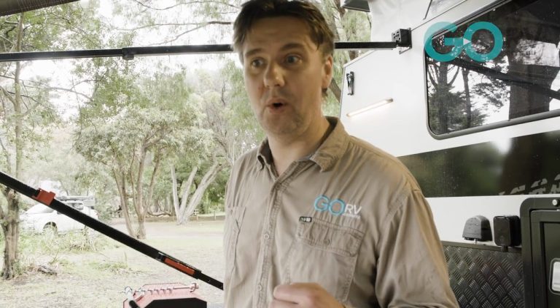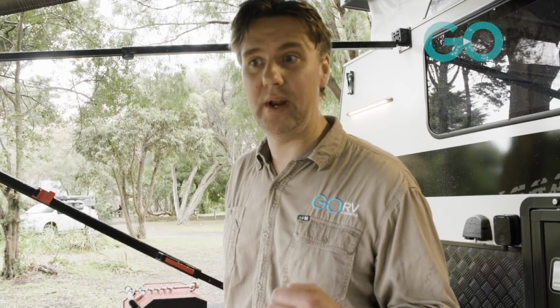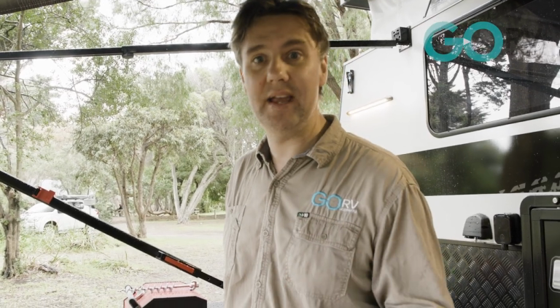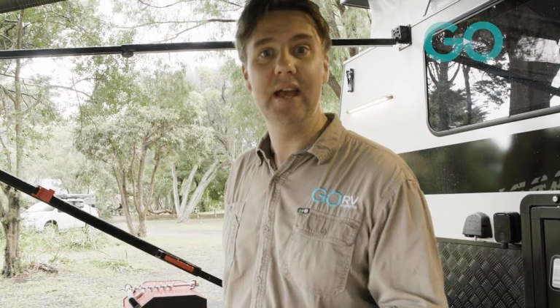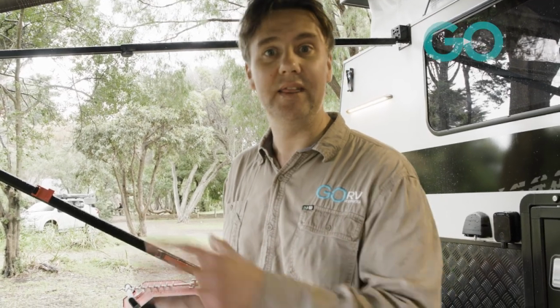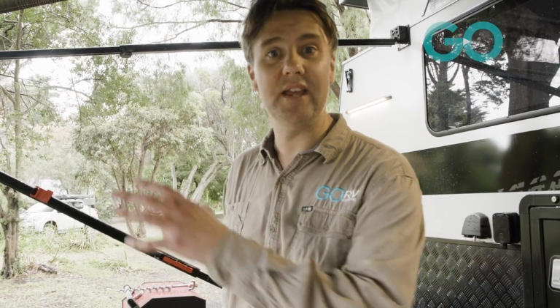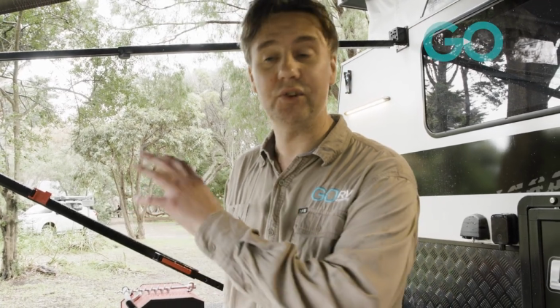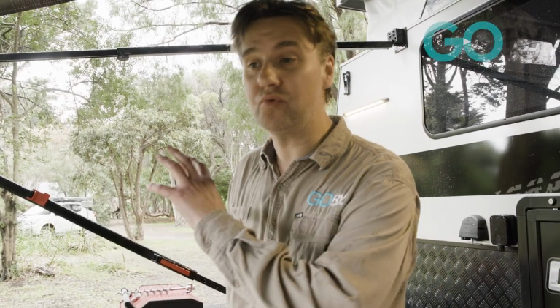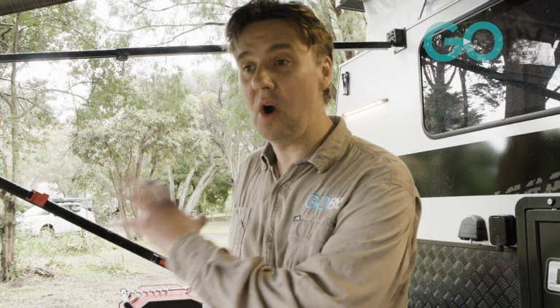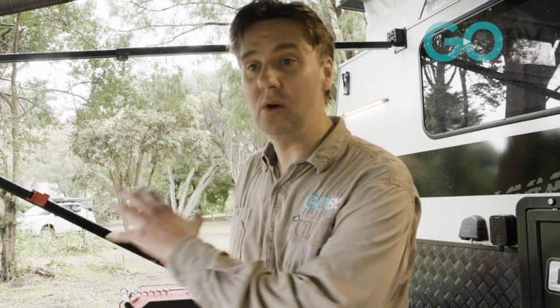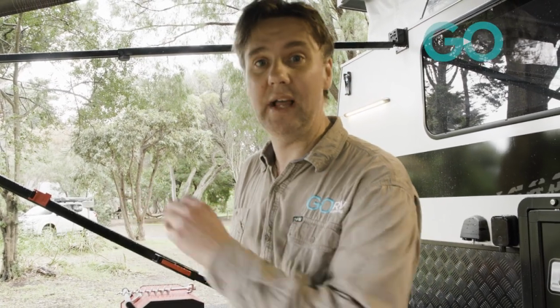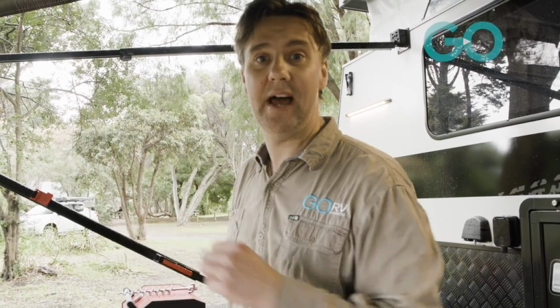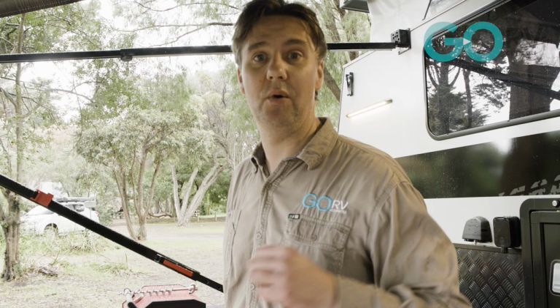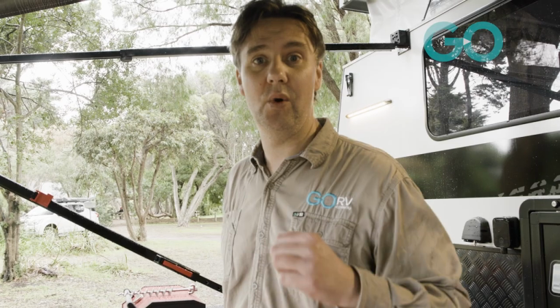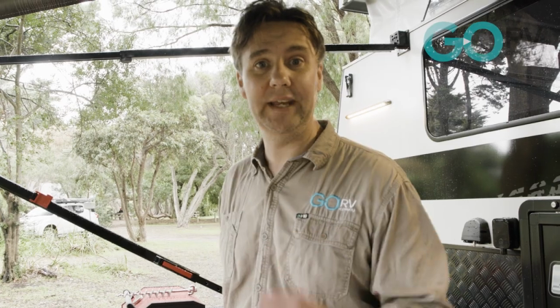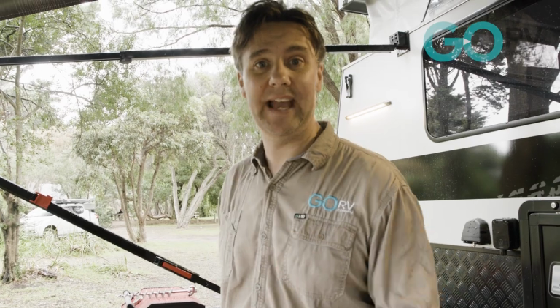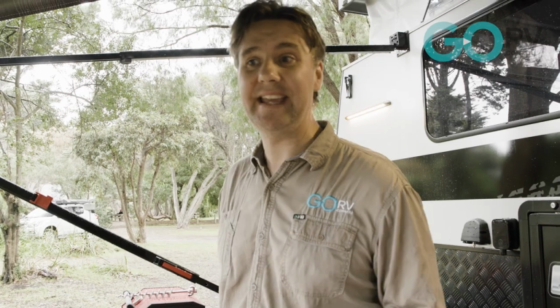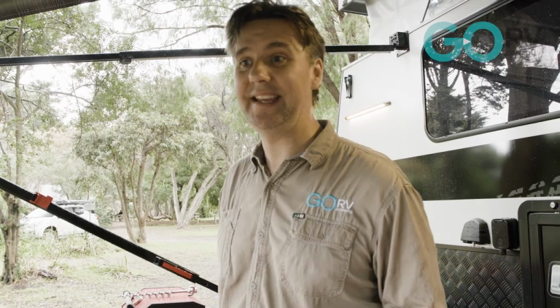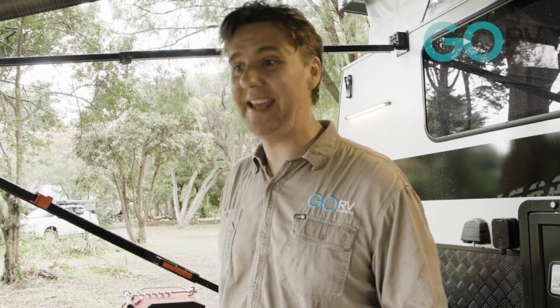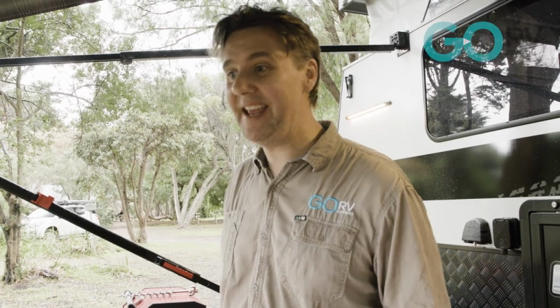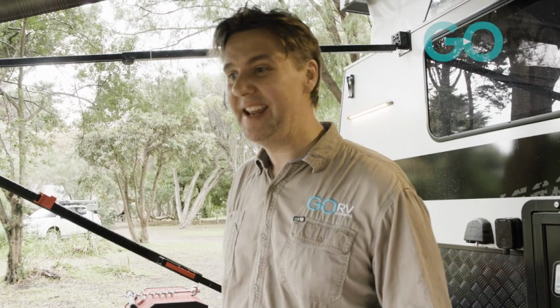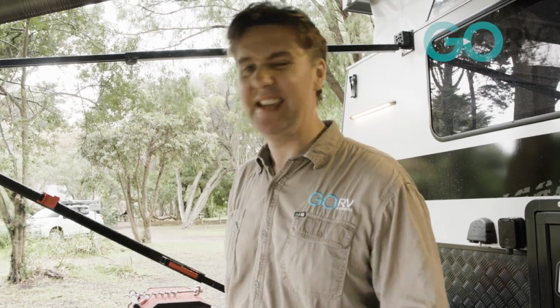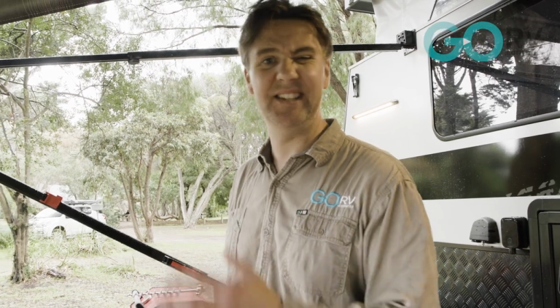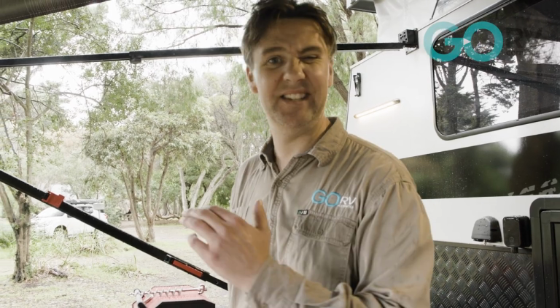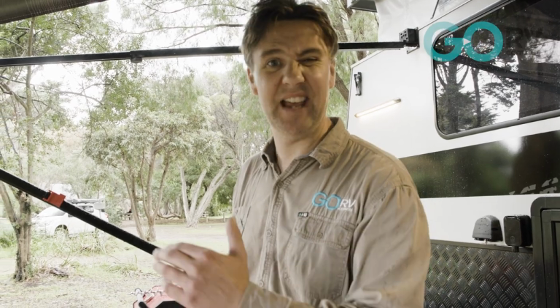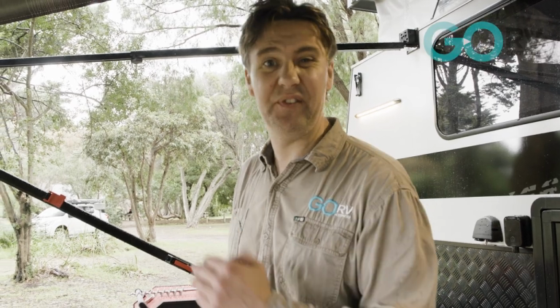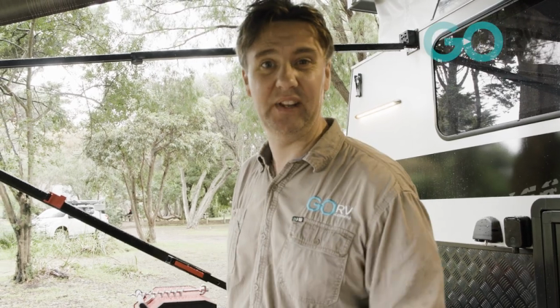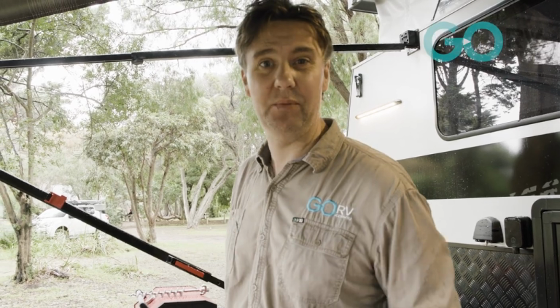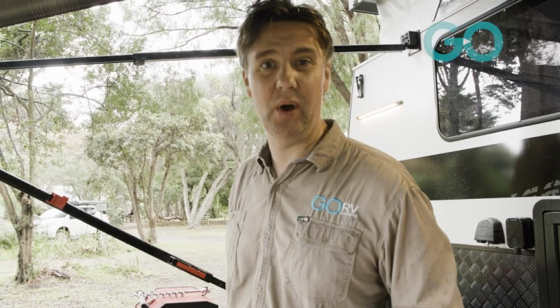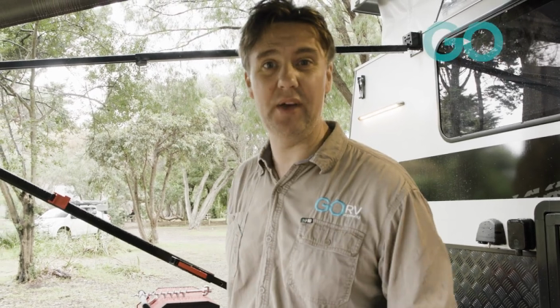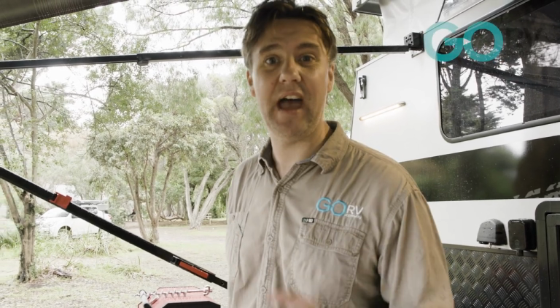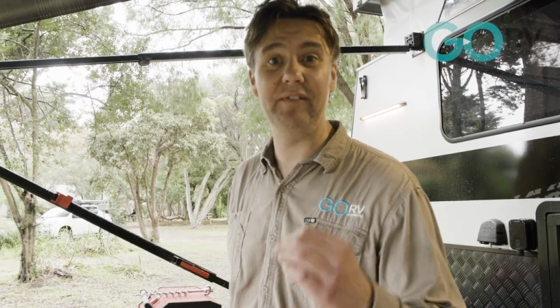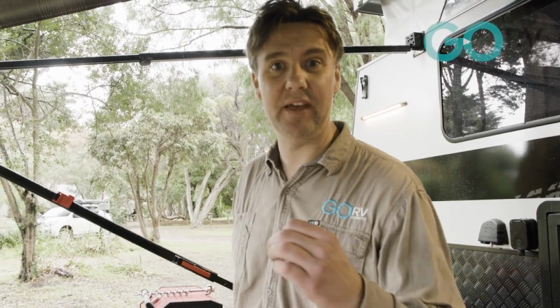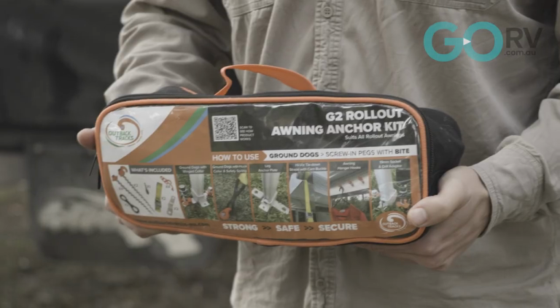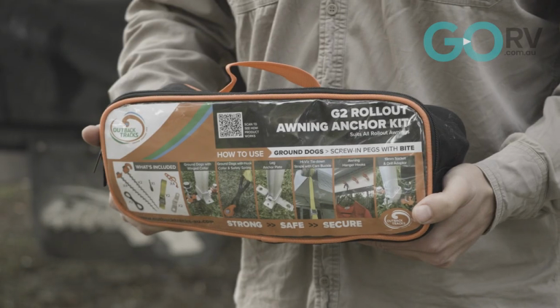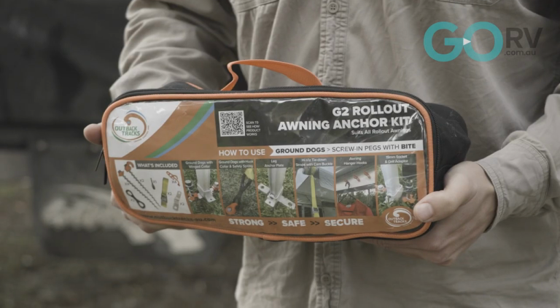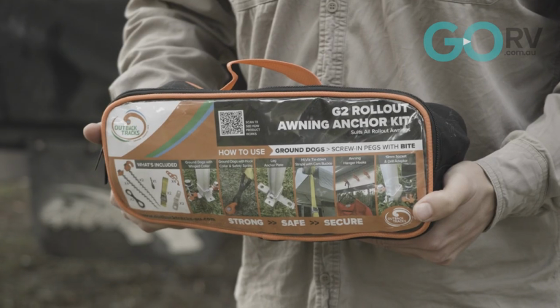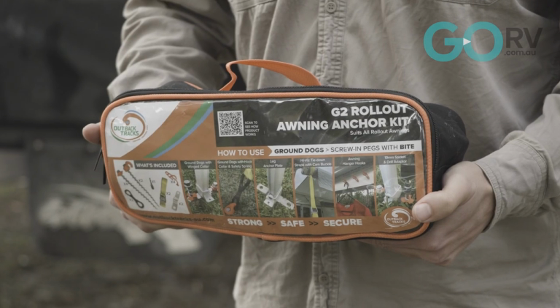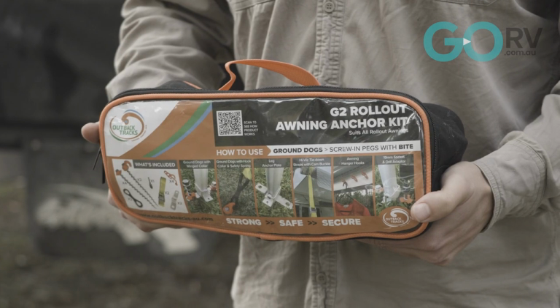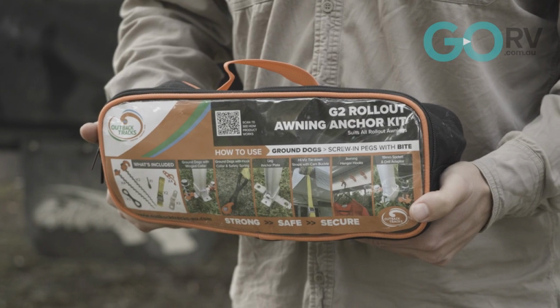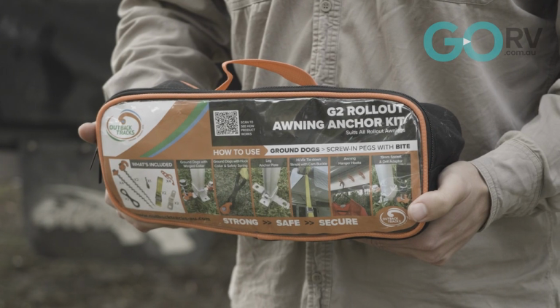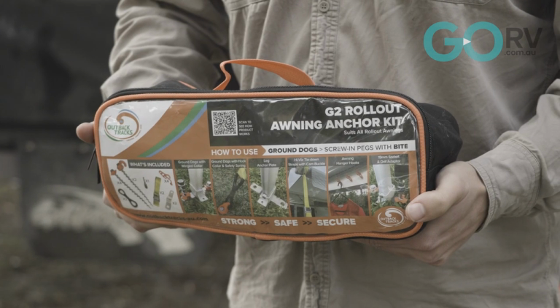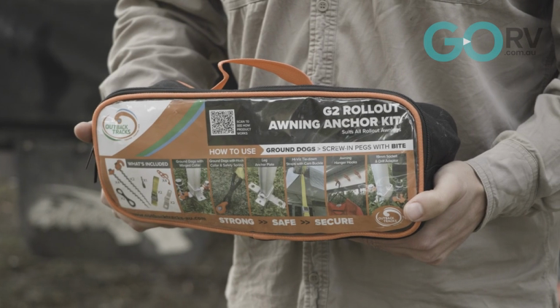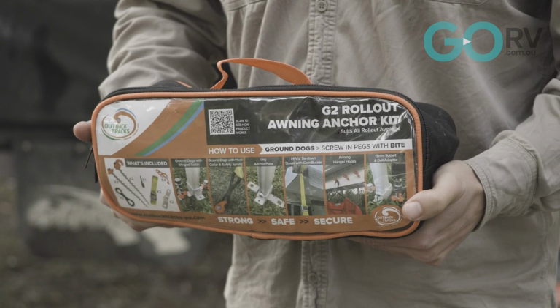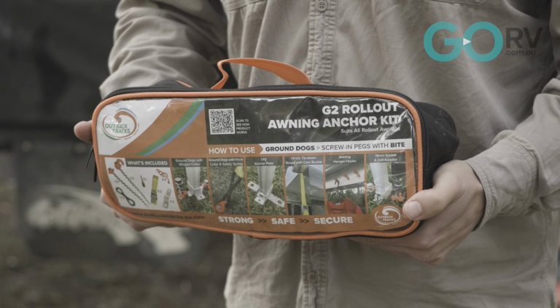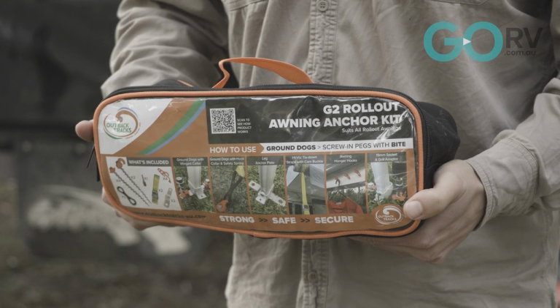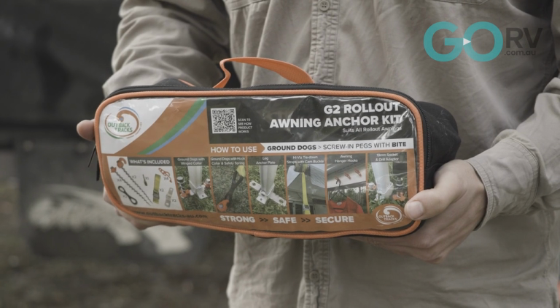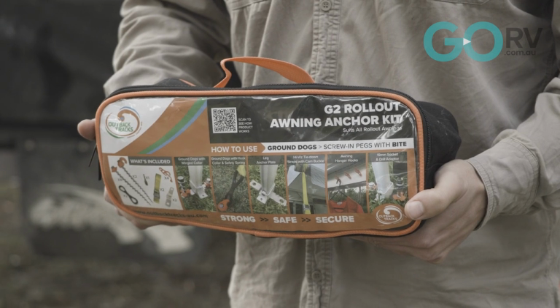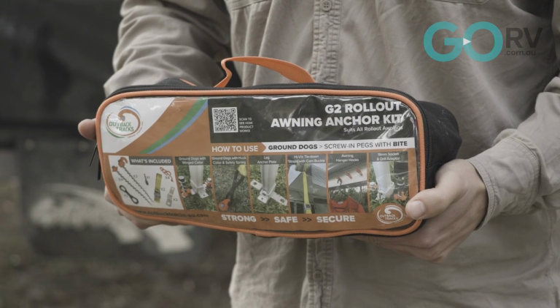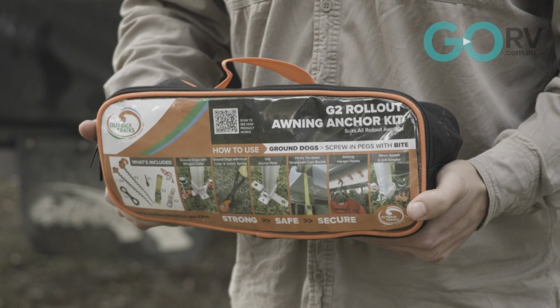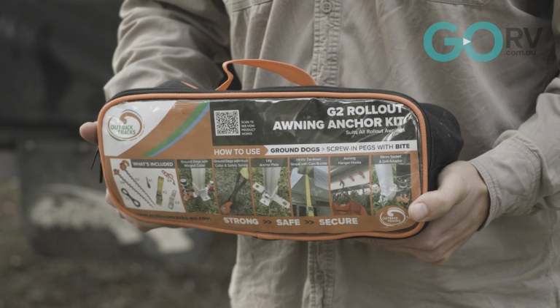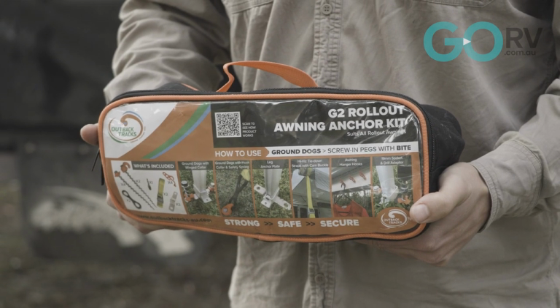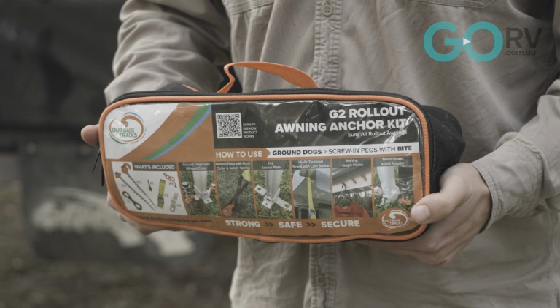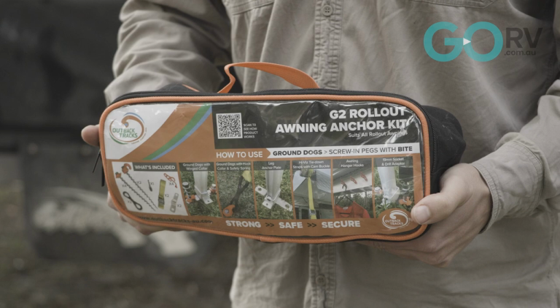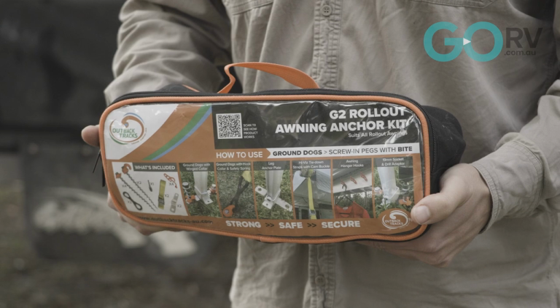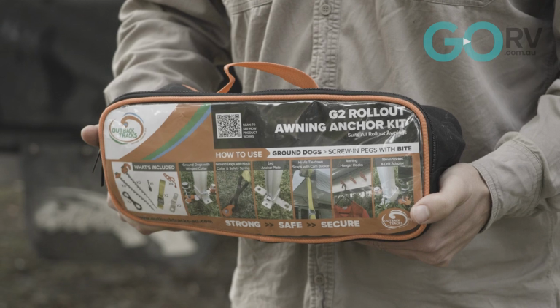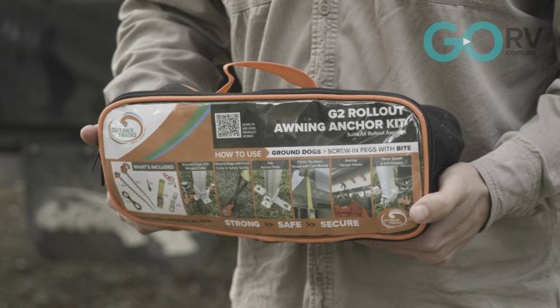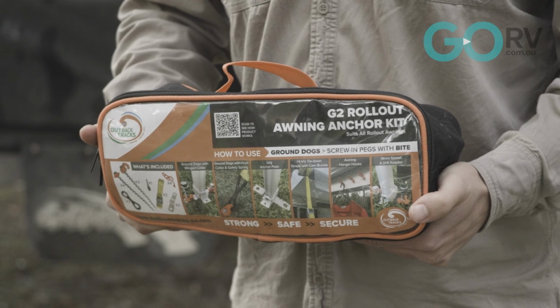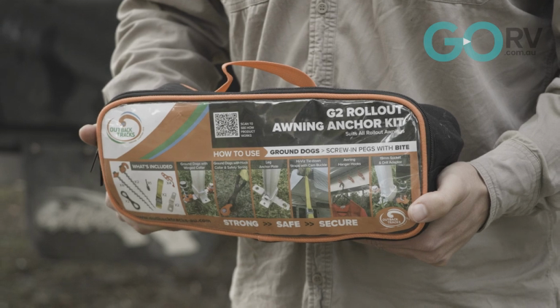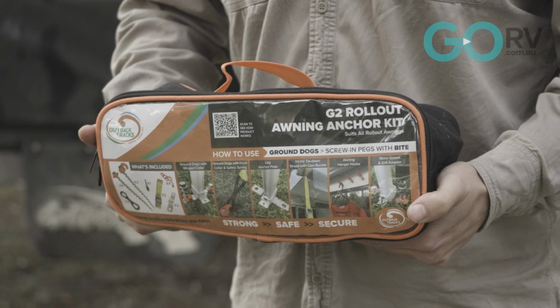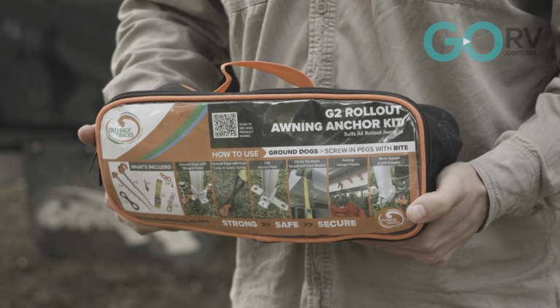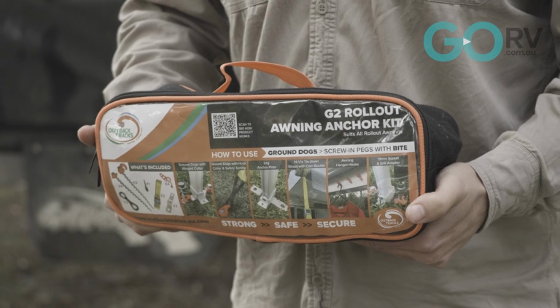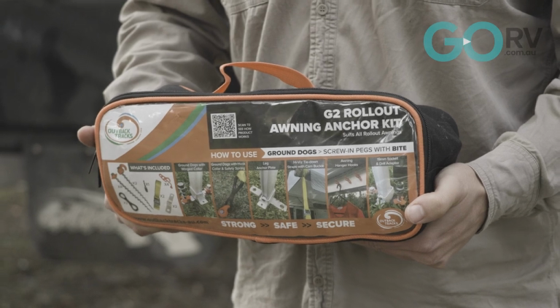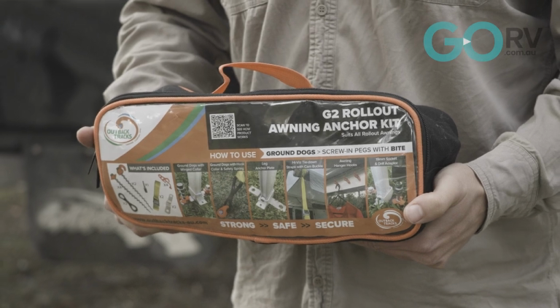If you're looking for a way to really secure your awning, this rollout awning anchor kit is definitely worth having a think about. I like it — it's now part of my permanent caravan kit.